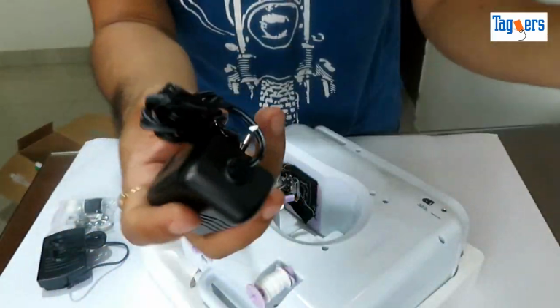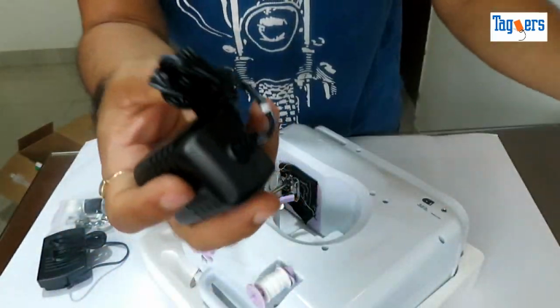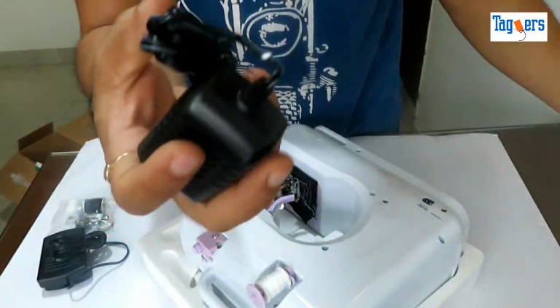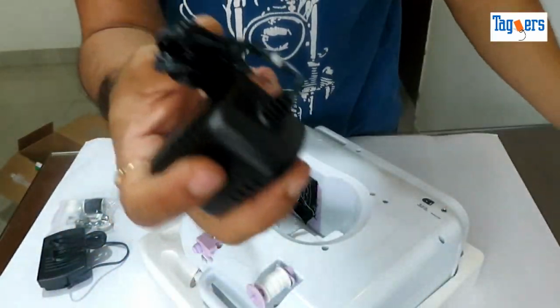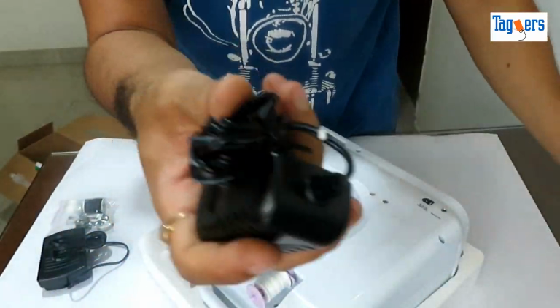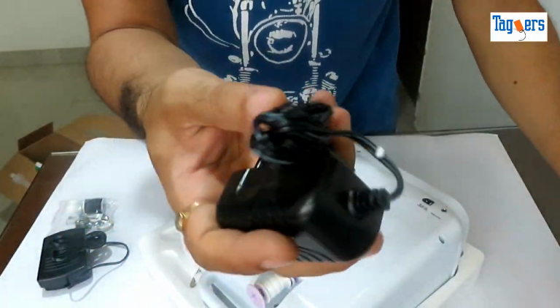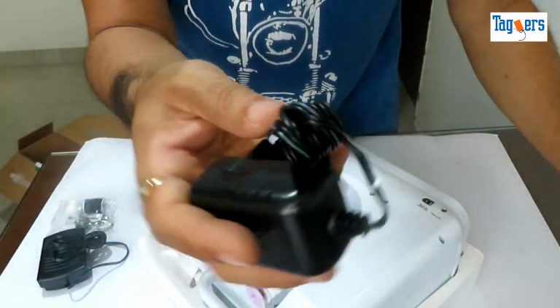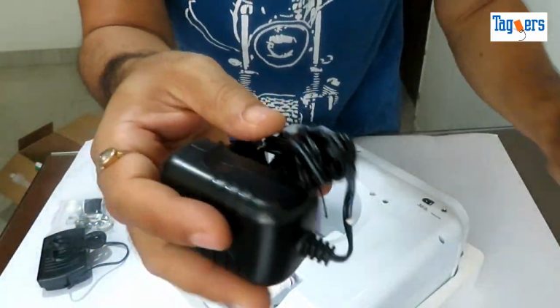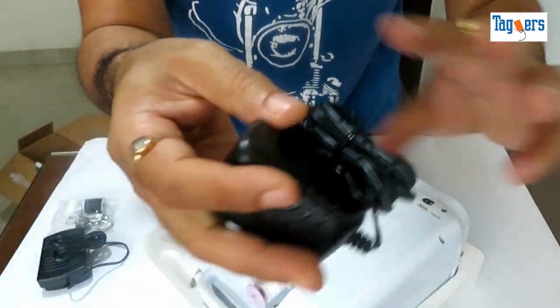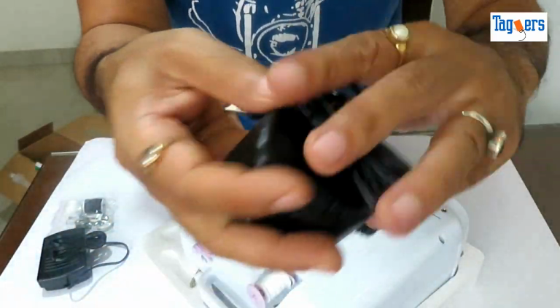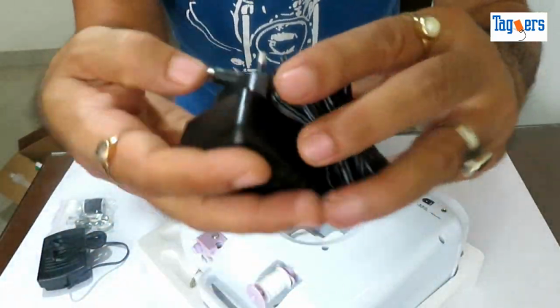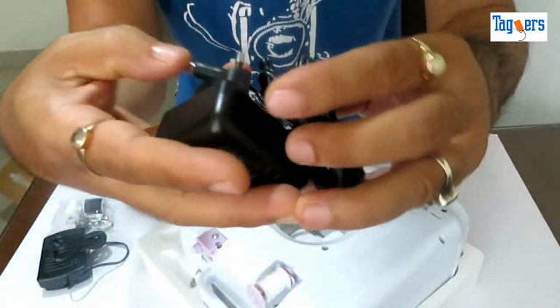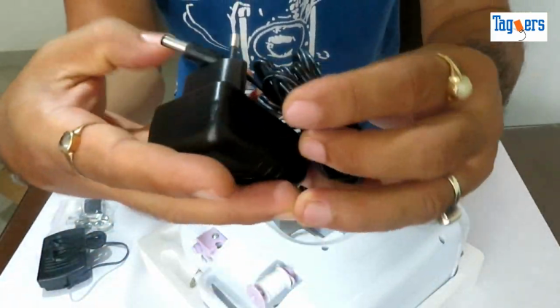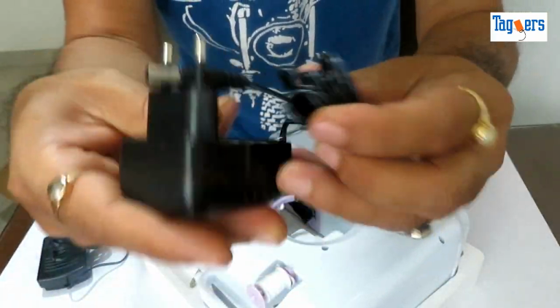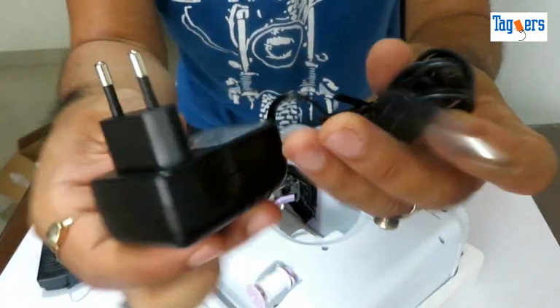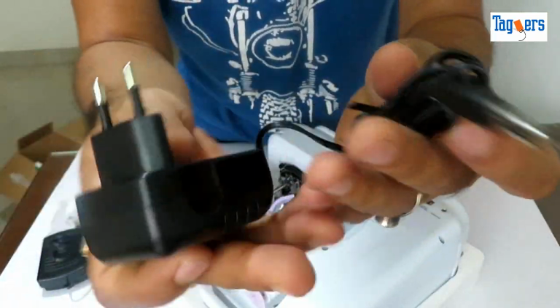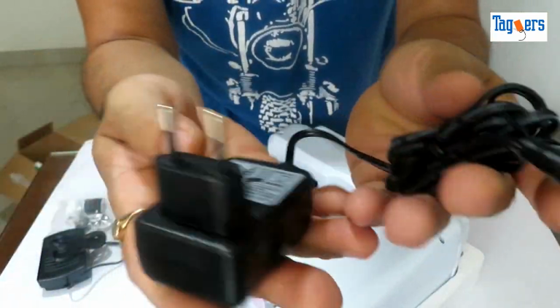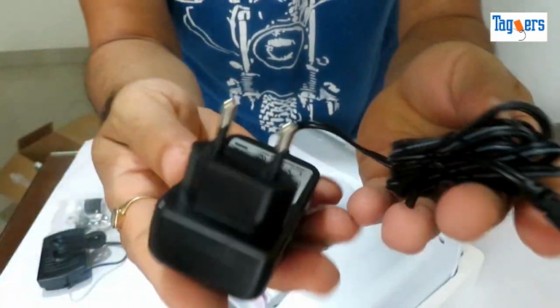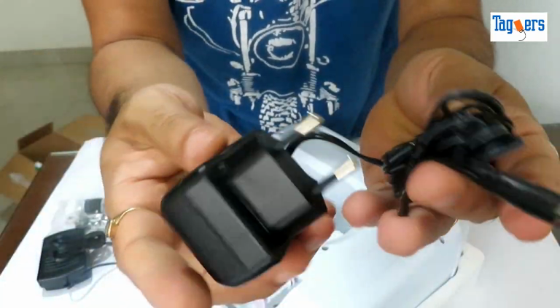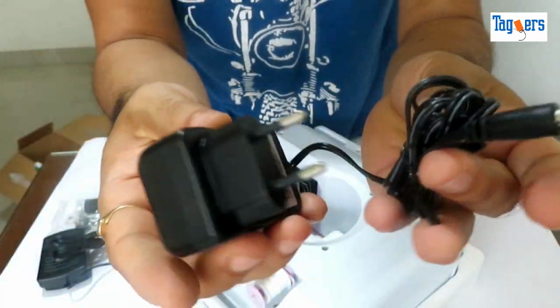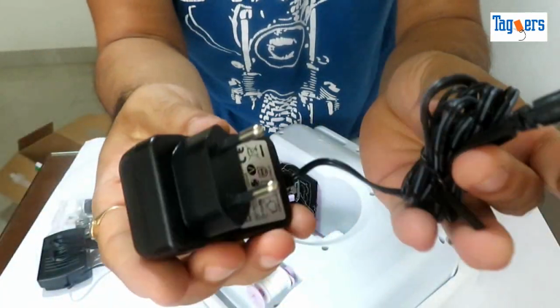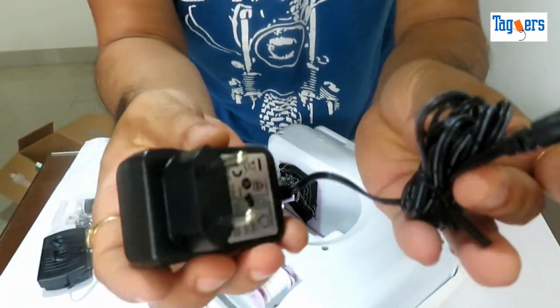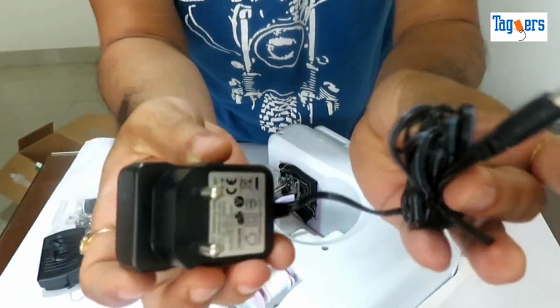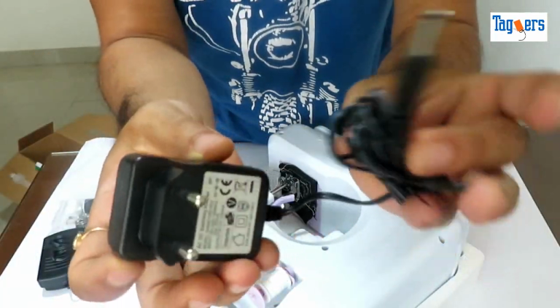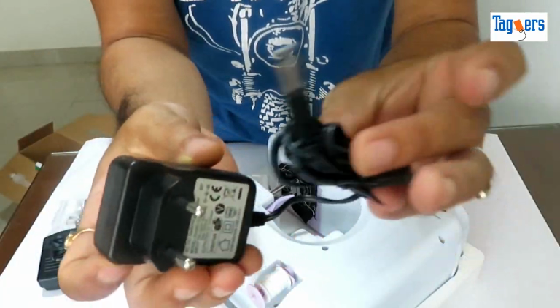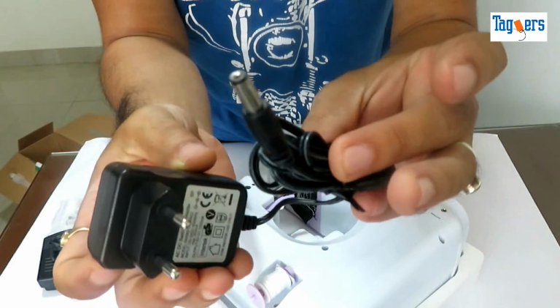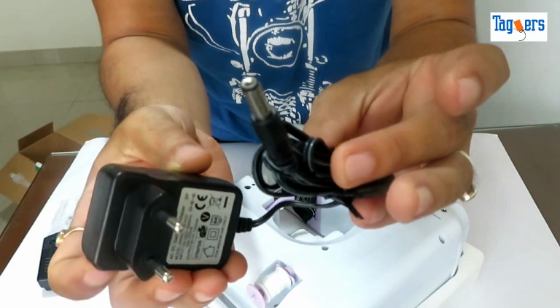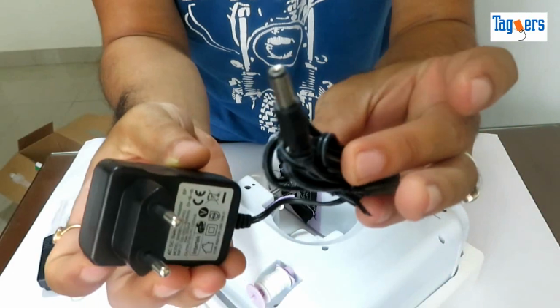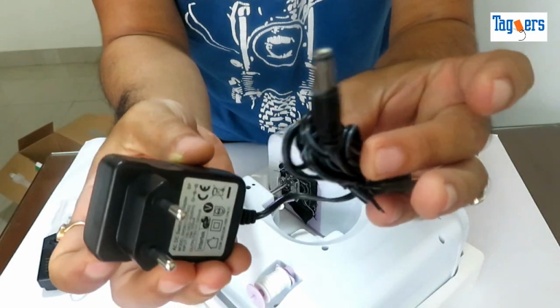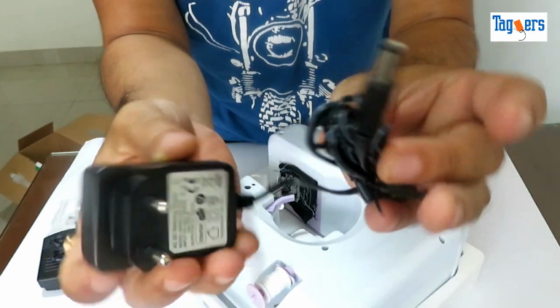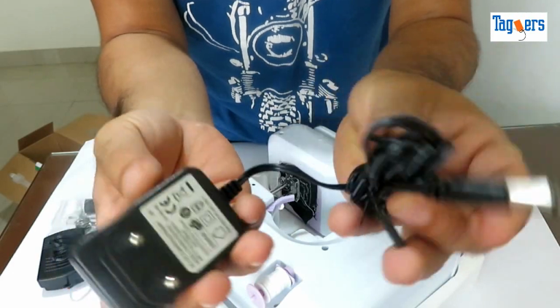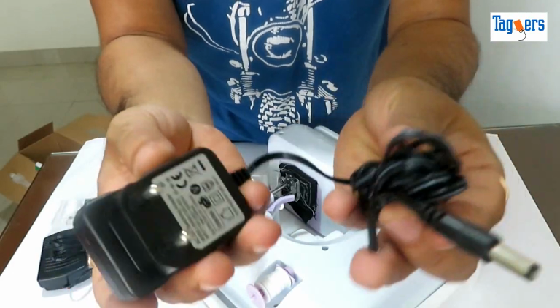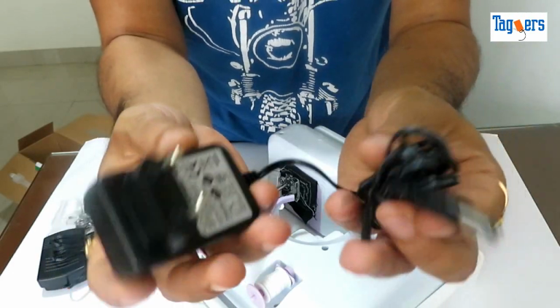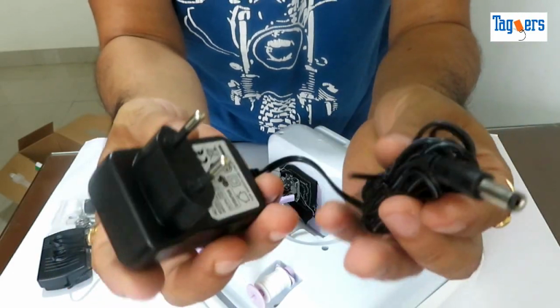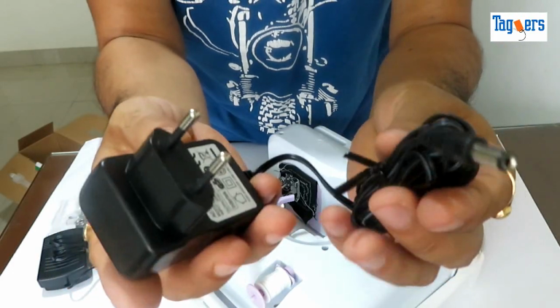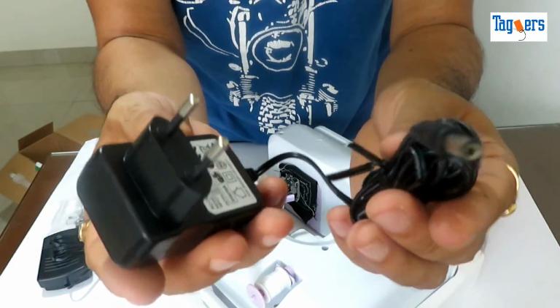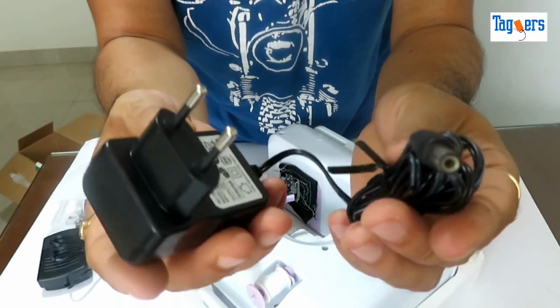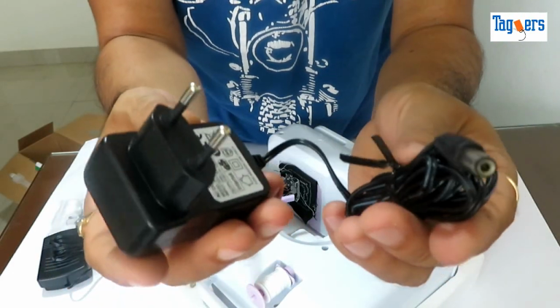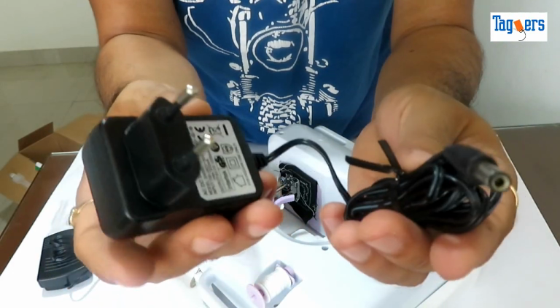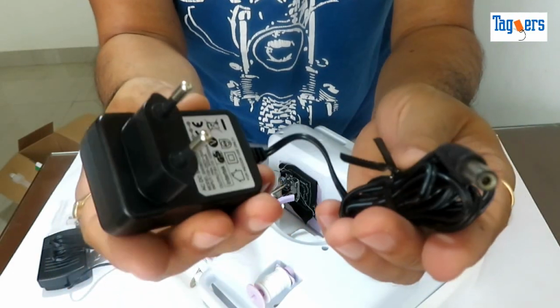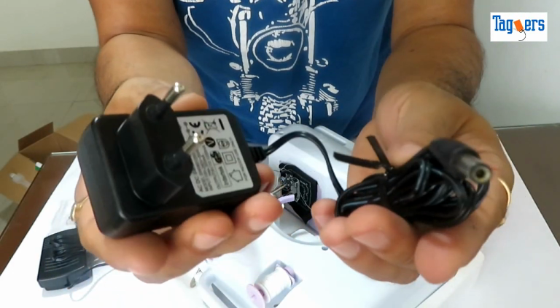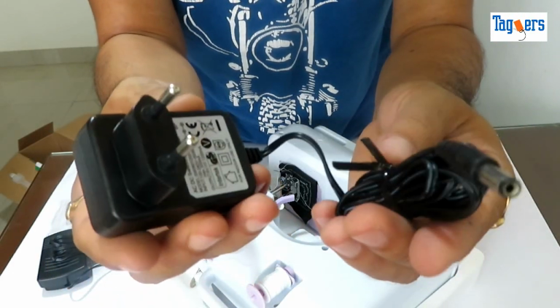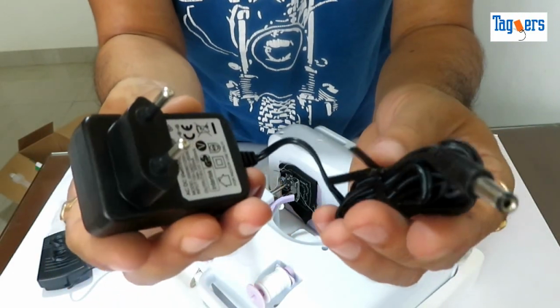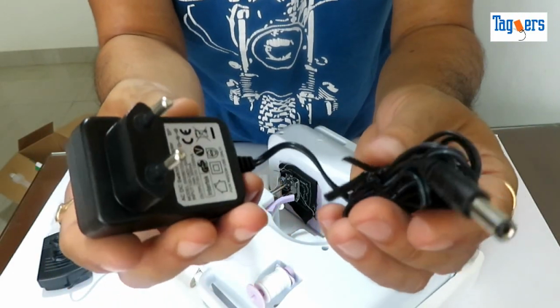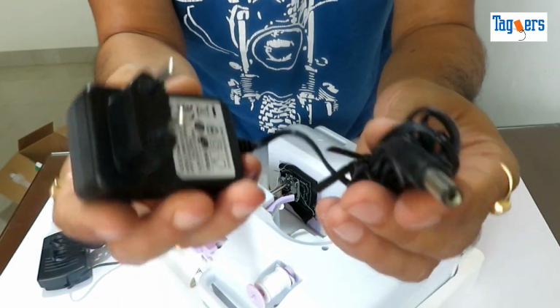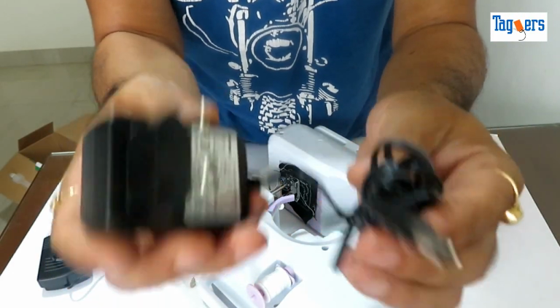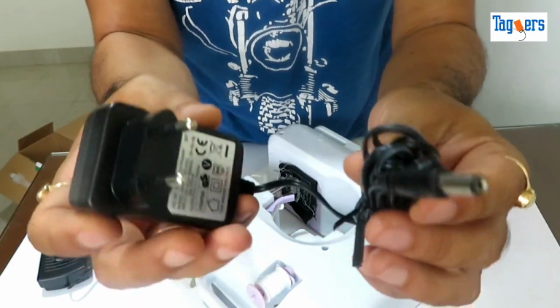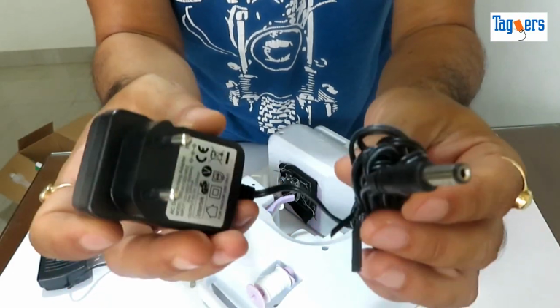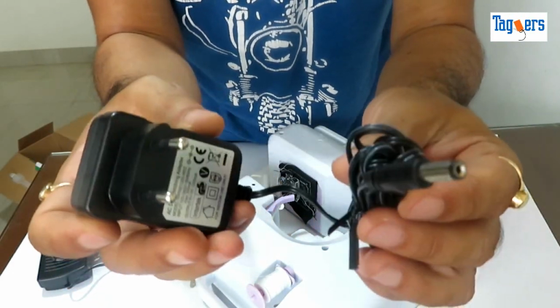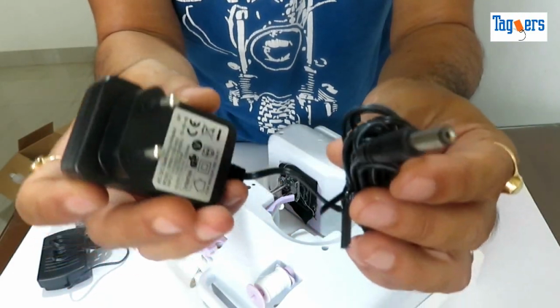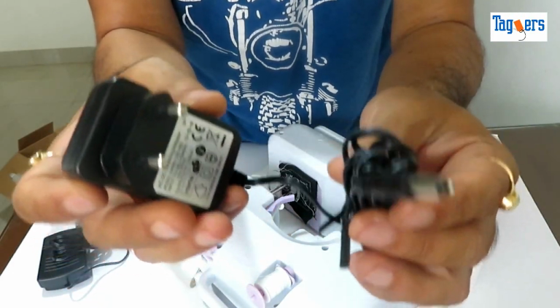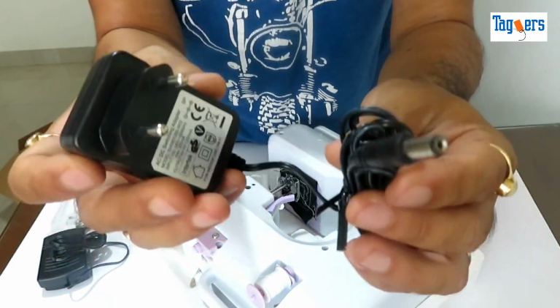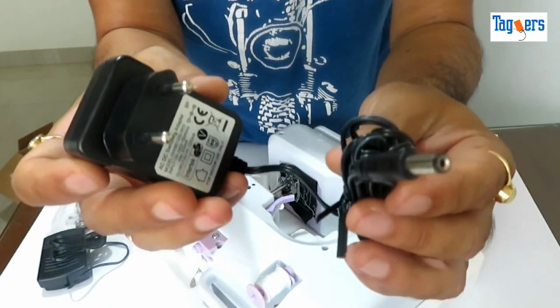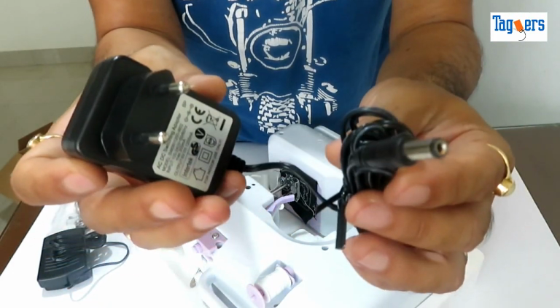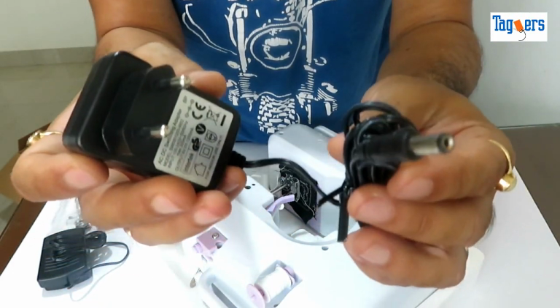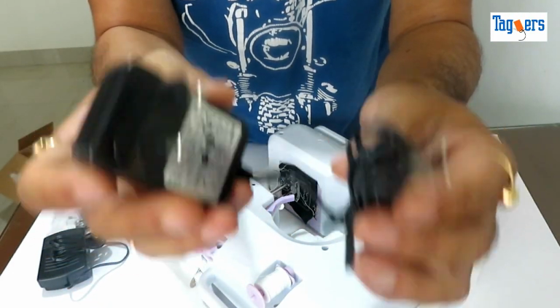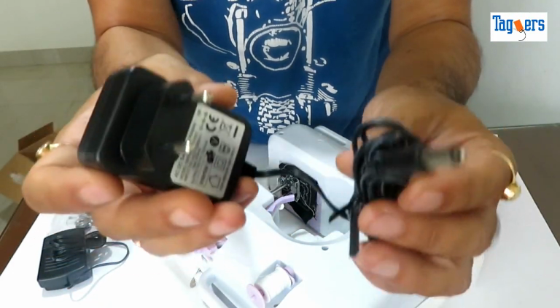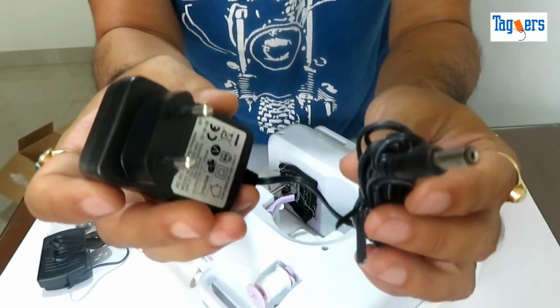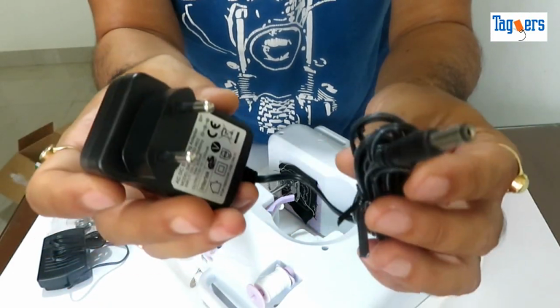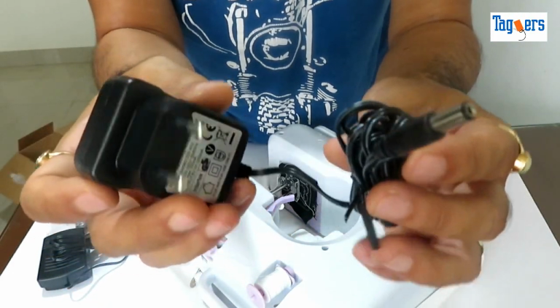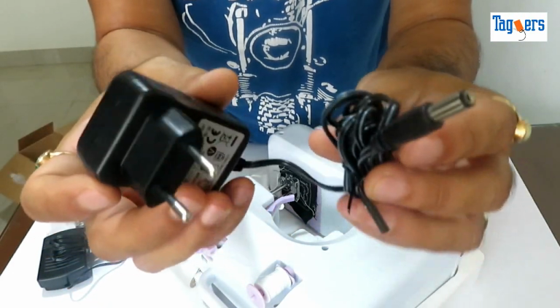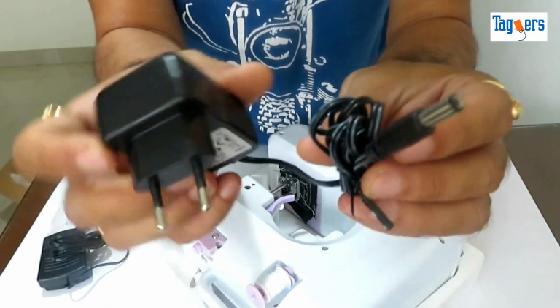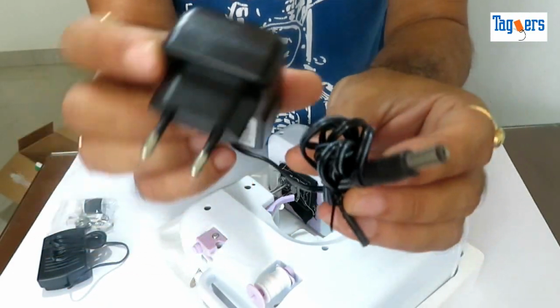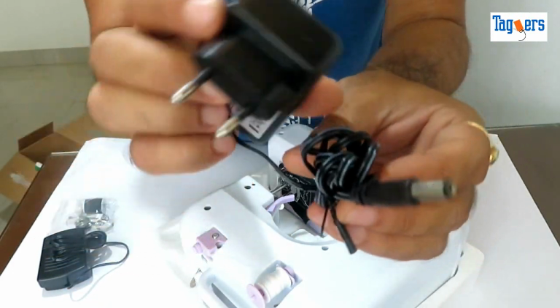Here is the charger. You can connect this directly to the power source and get started with the machine.